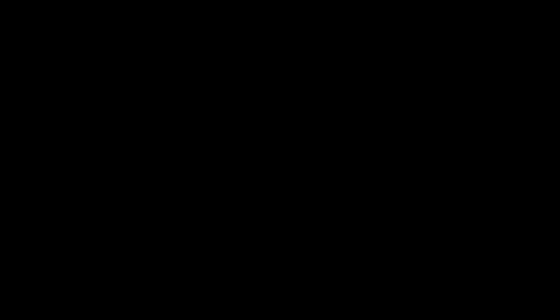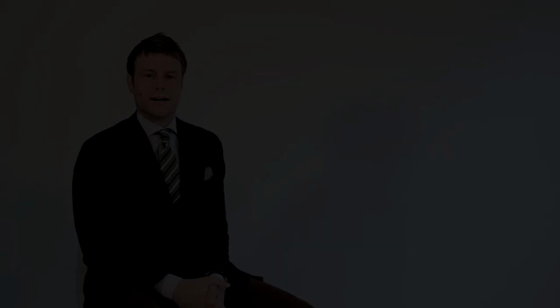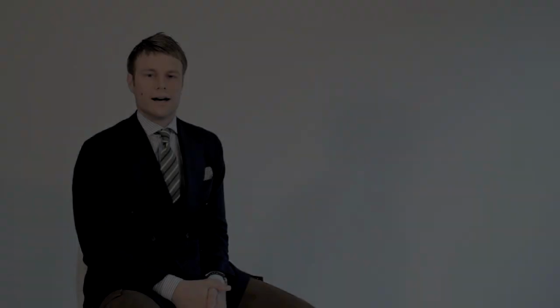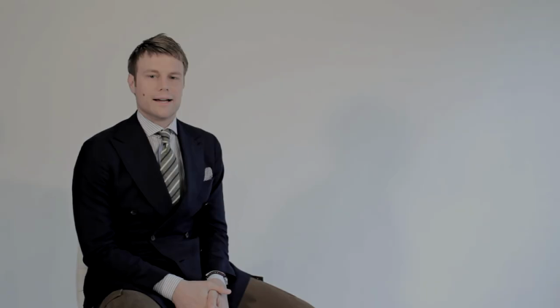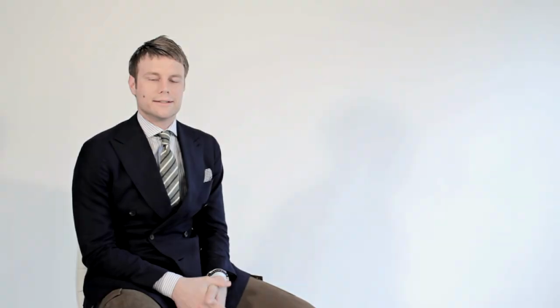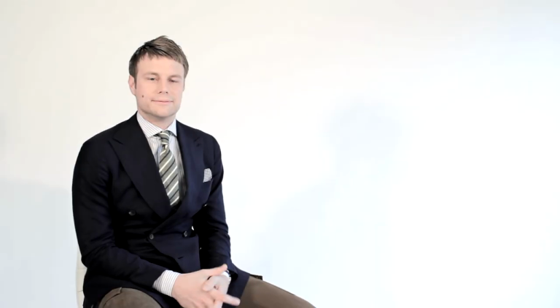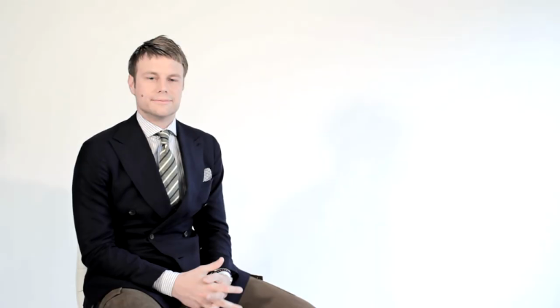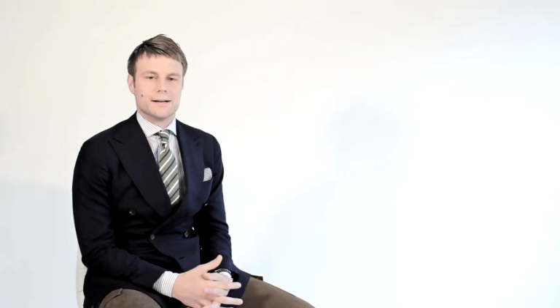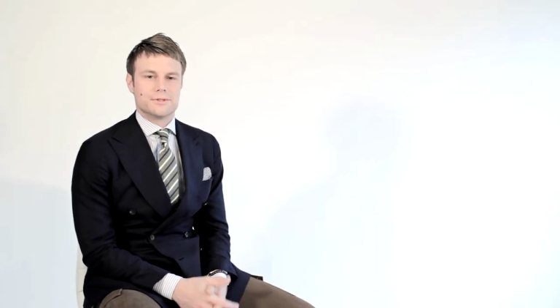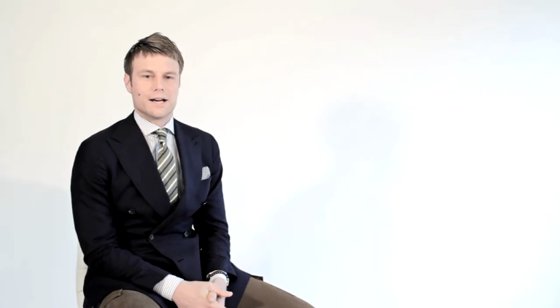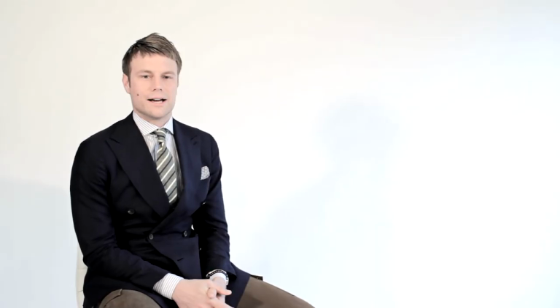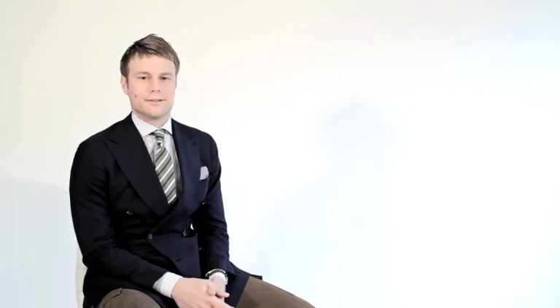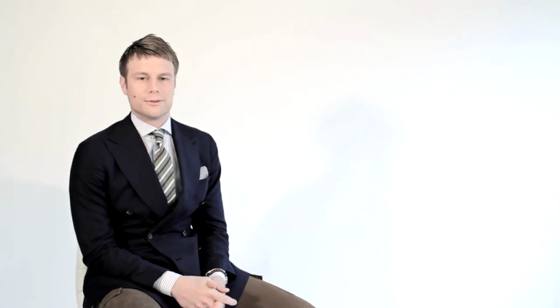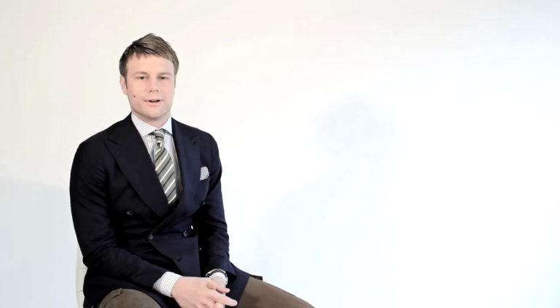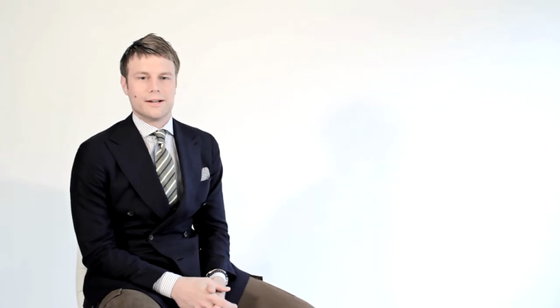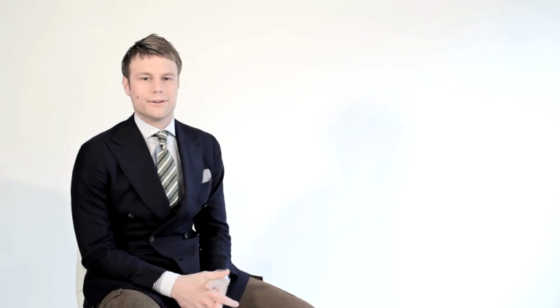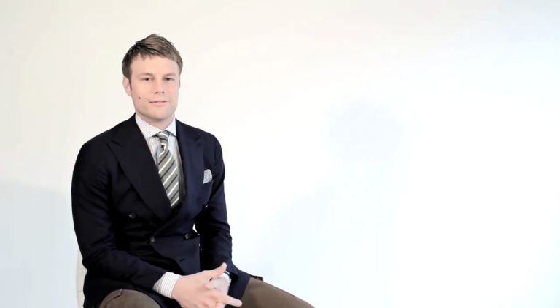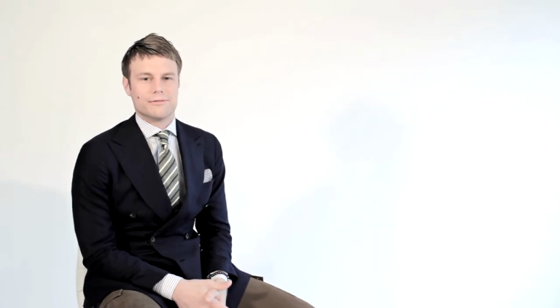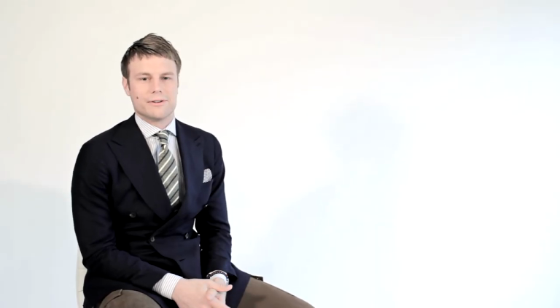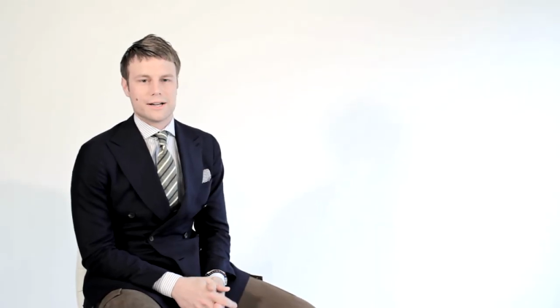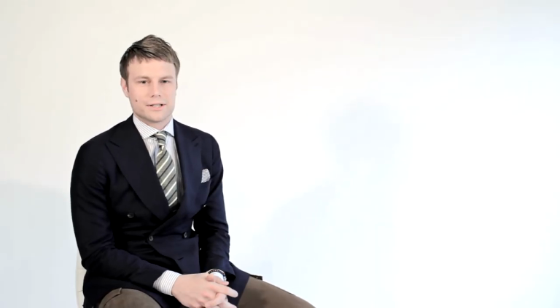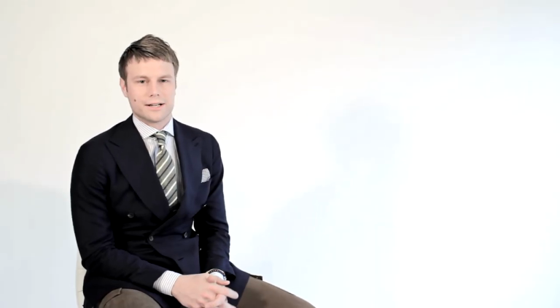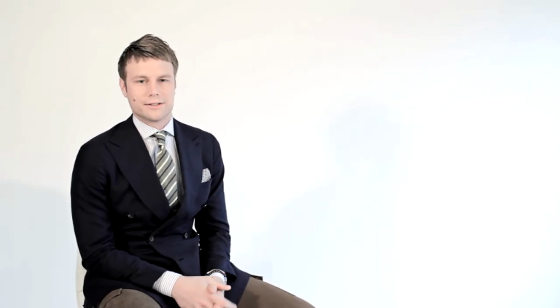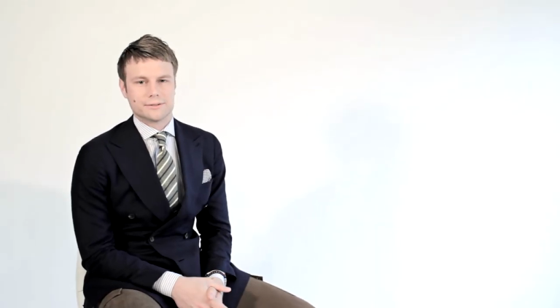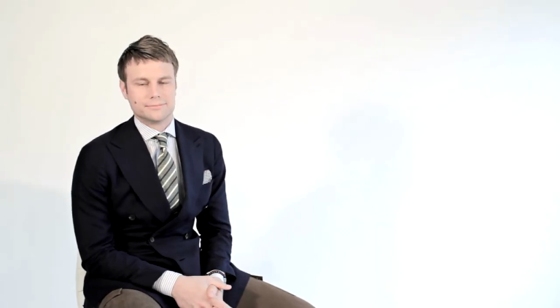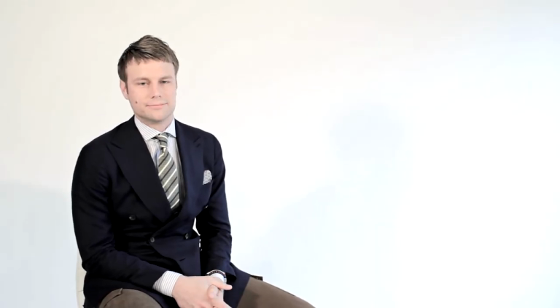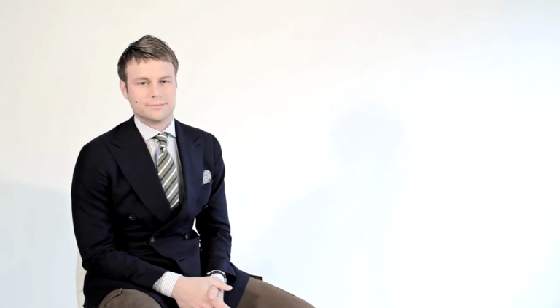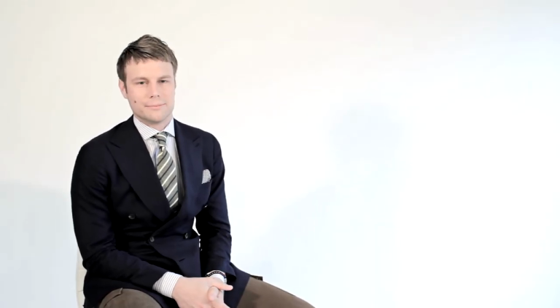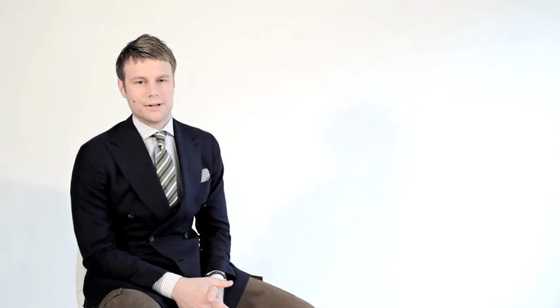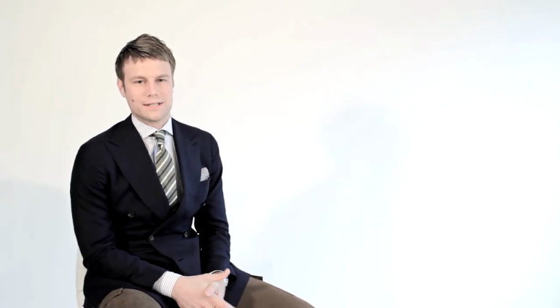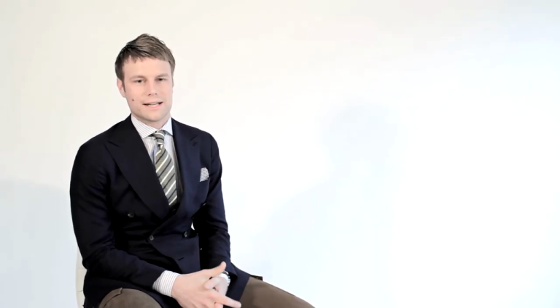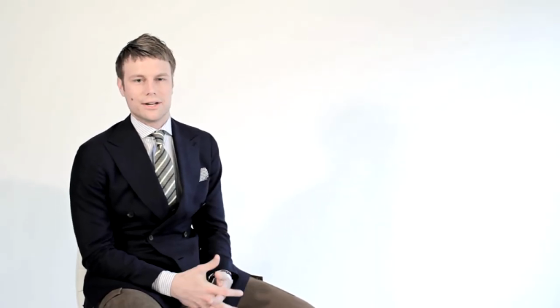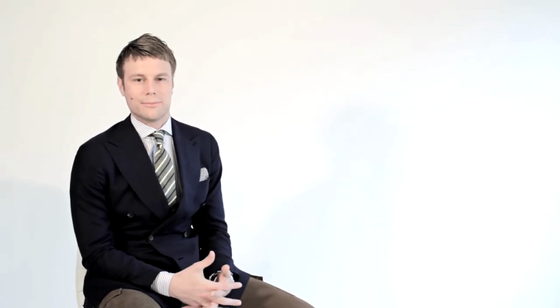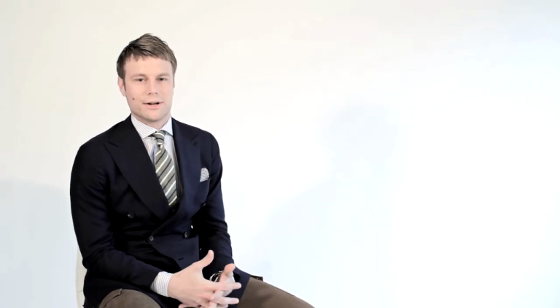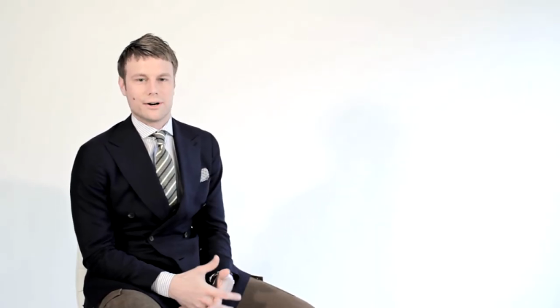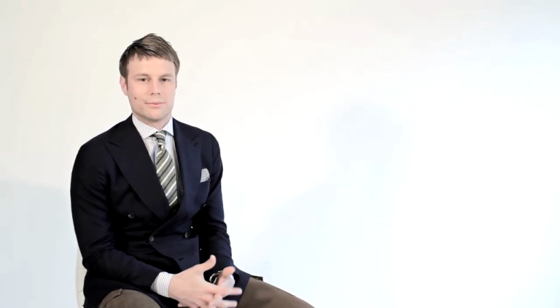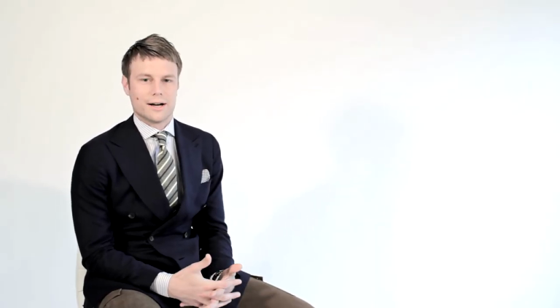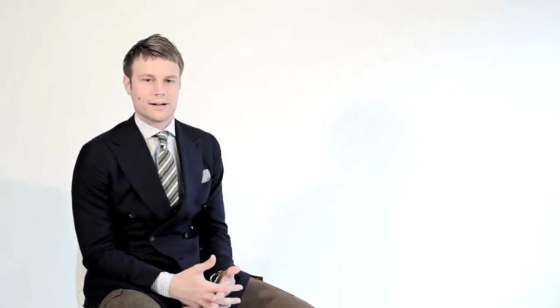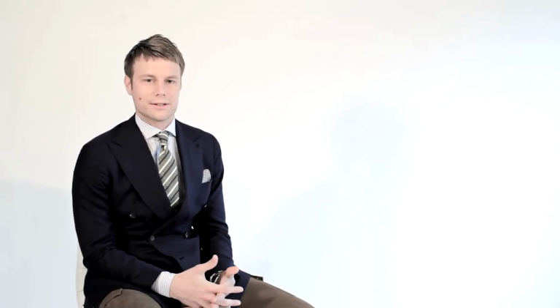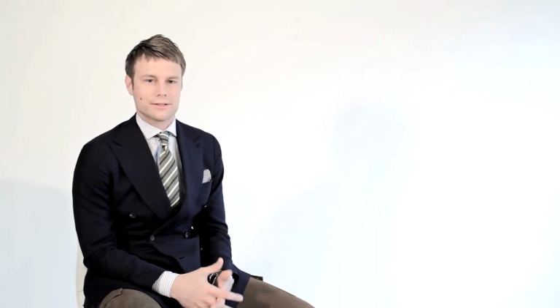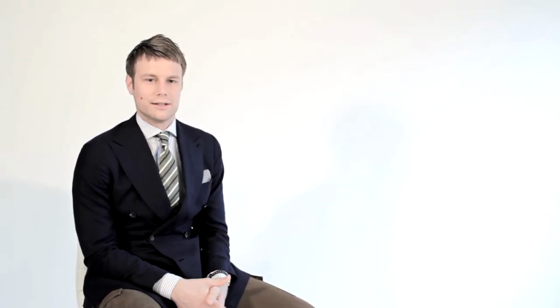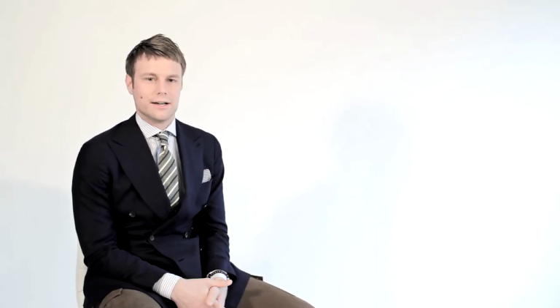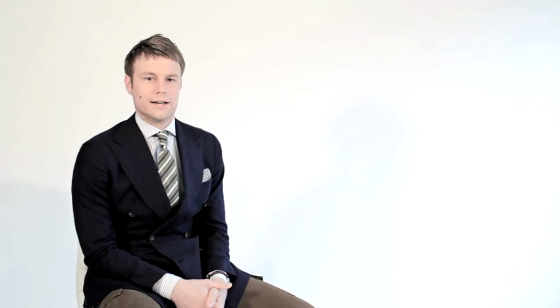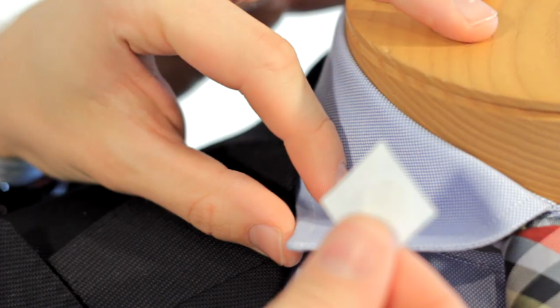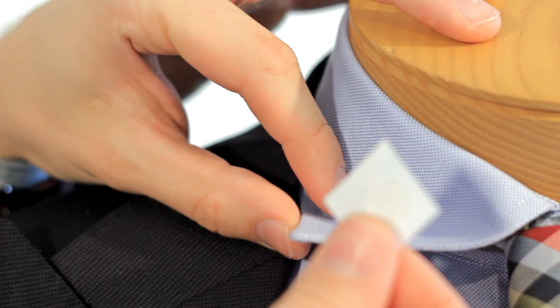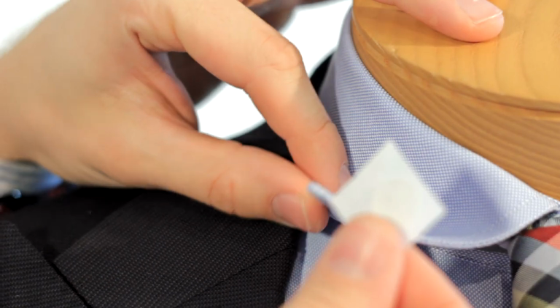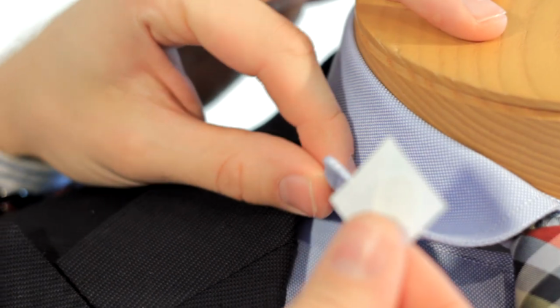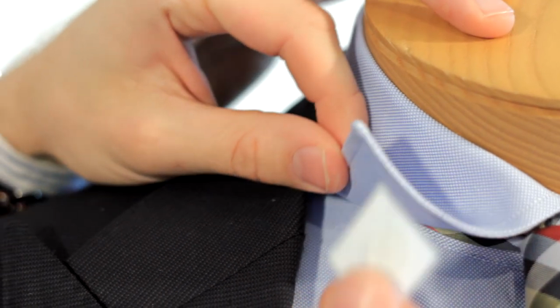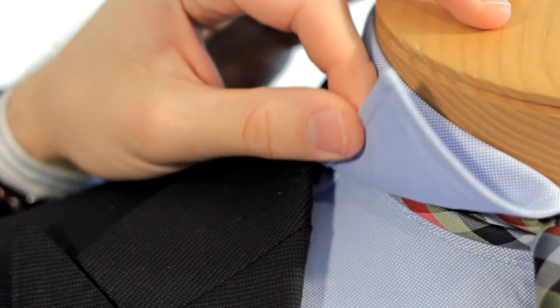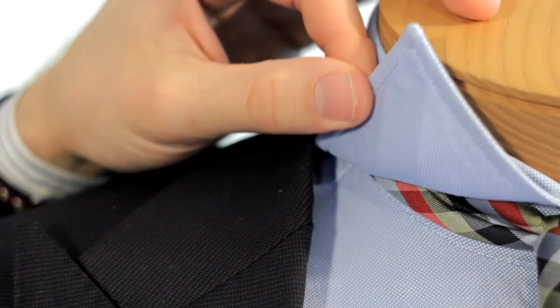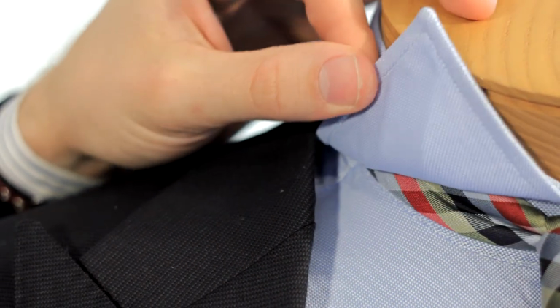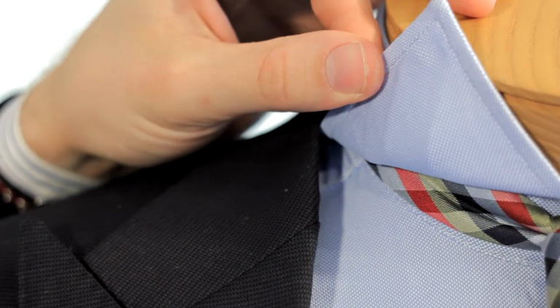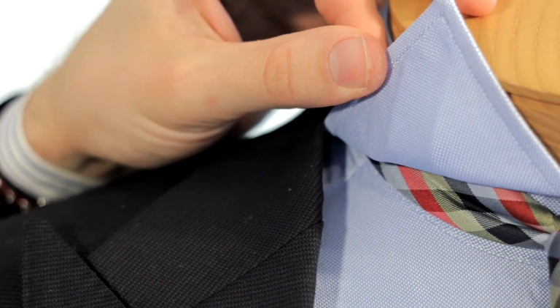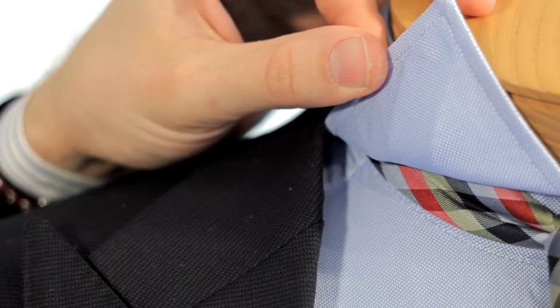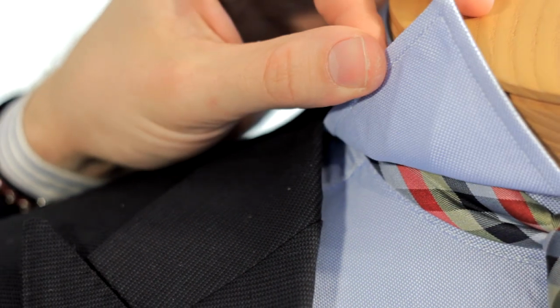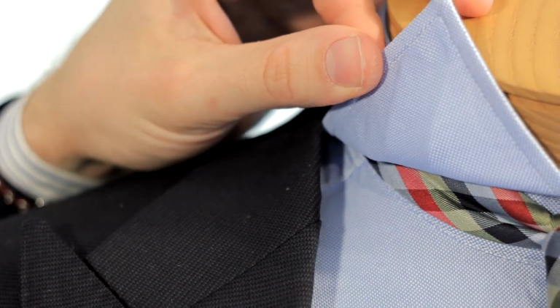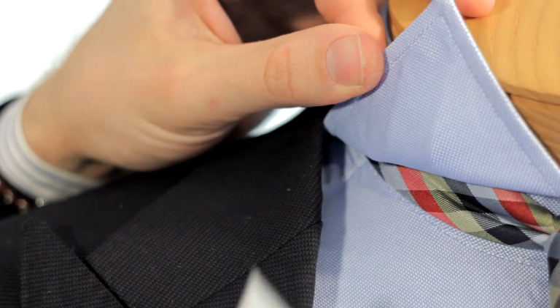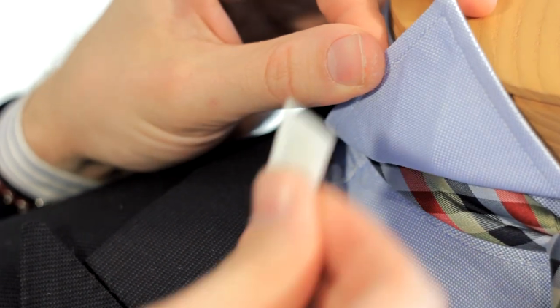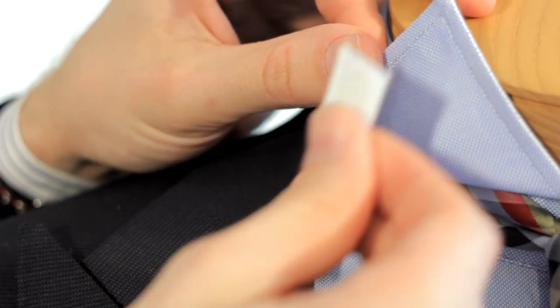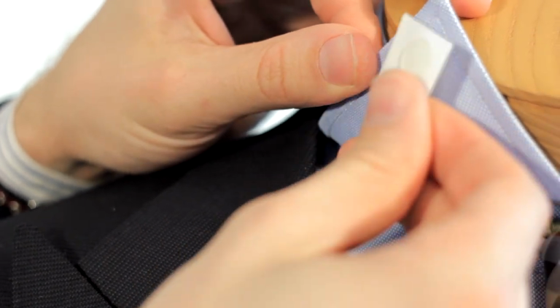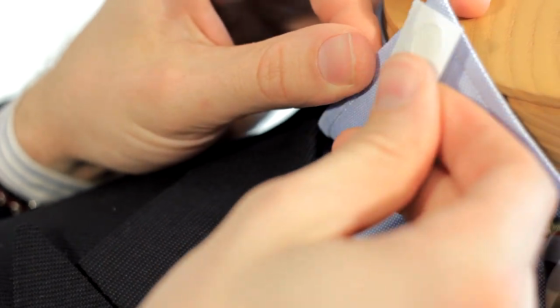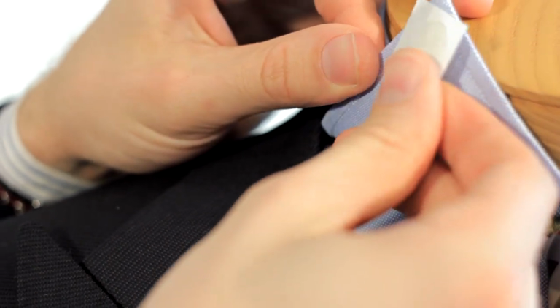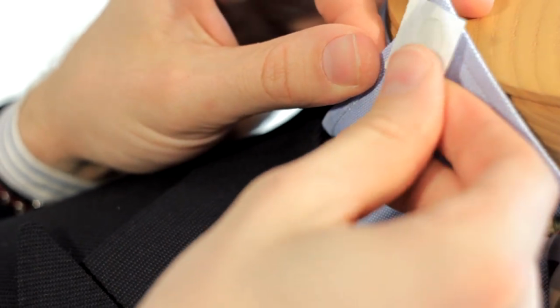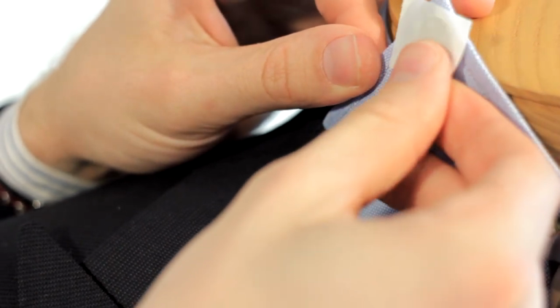Hi, I'm John, creator of The Fashion Anchor. I'm here to tell you about our product, the very first disposable collar stay.